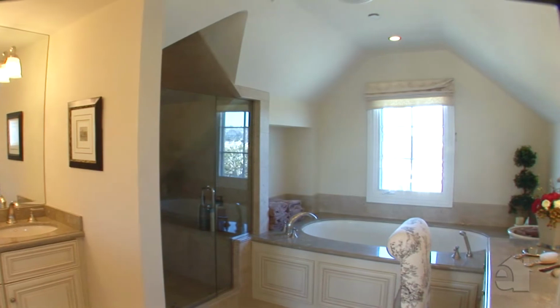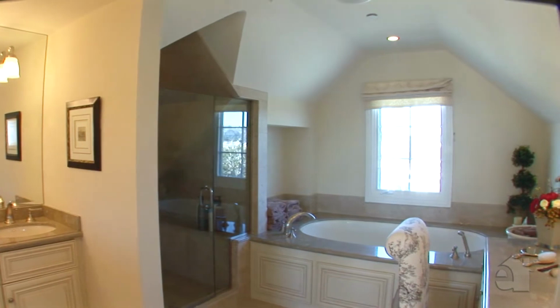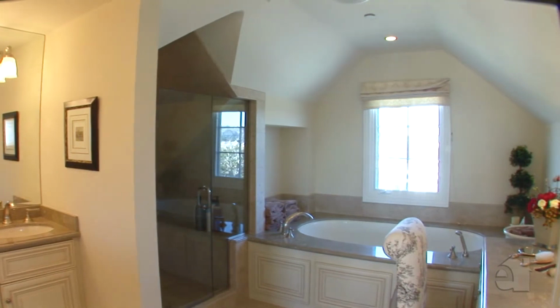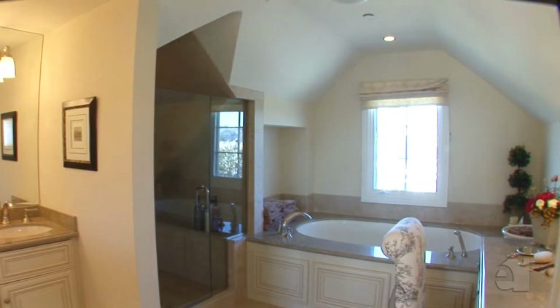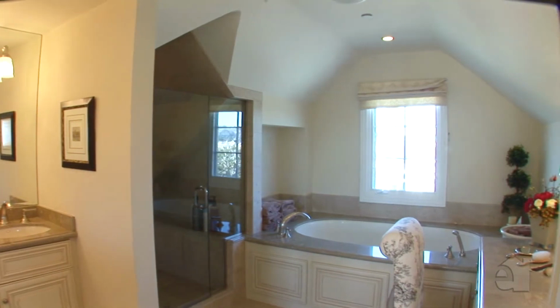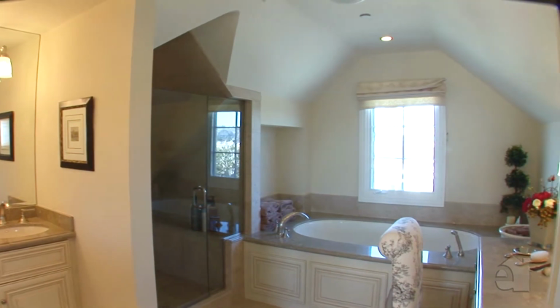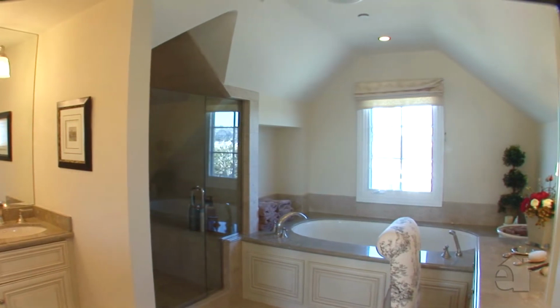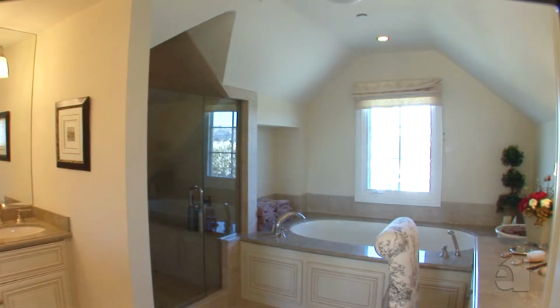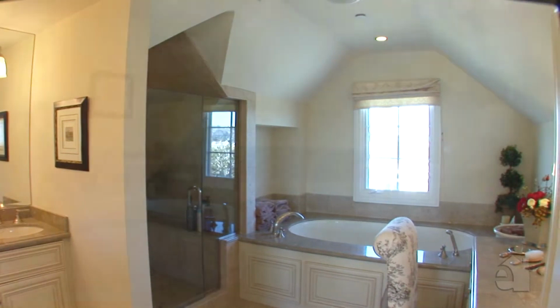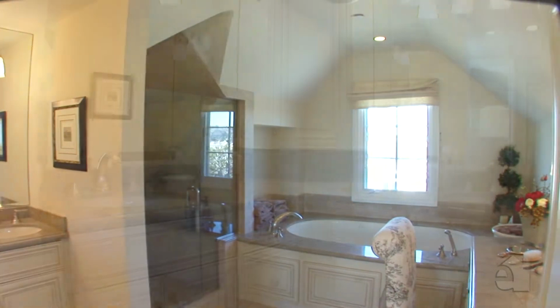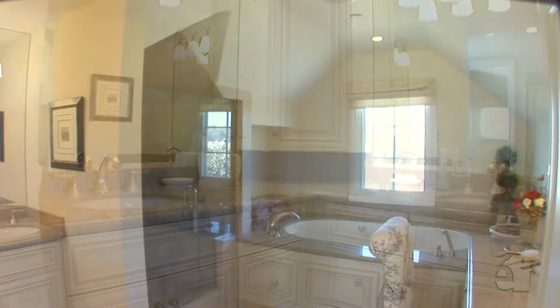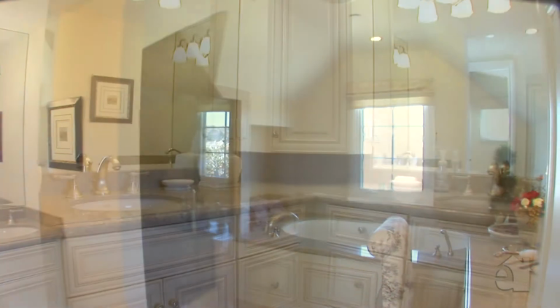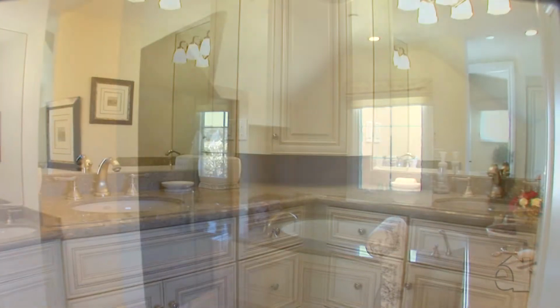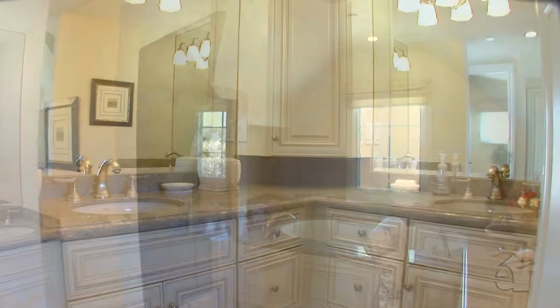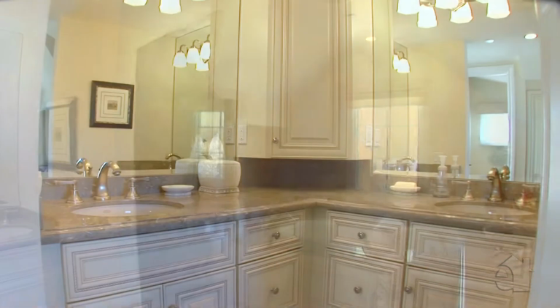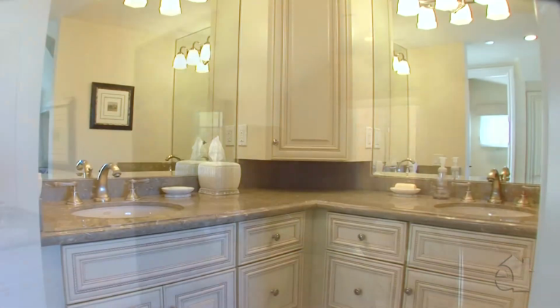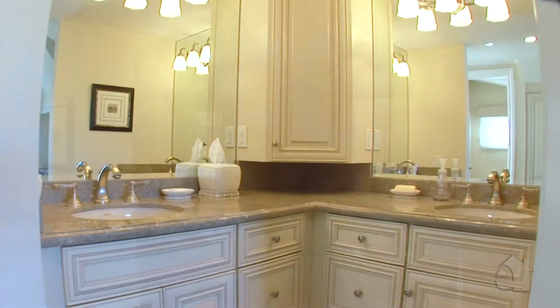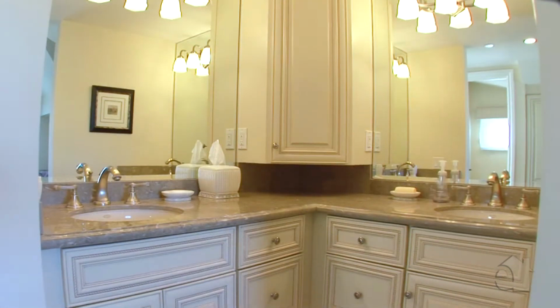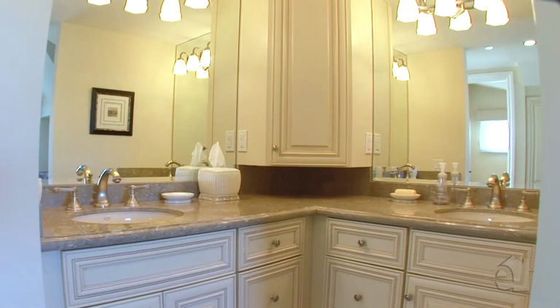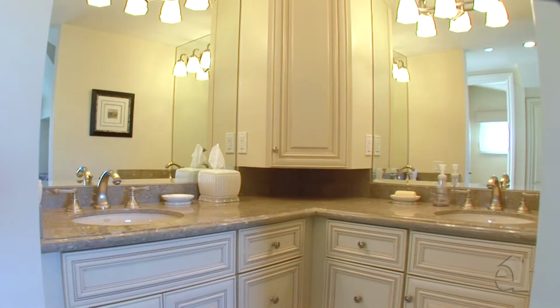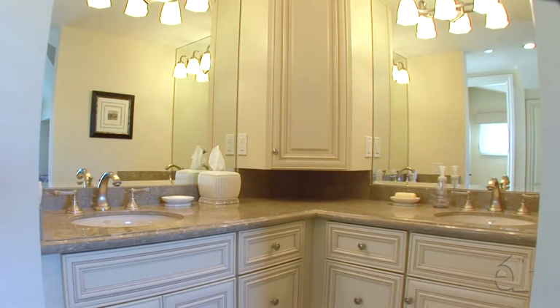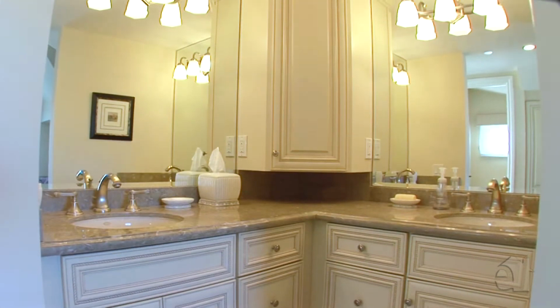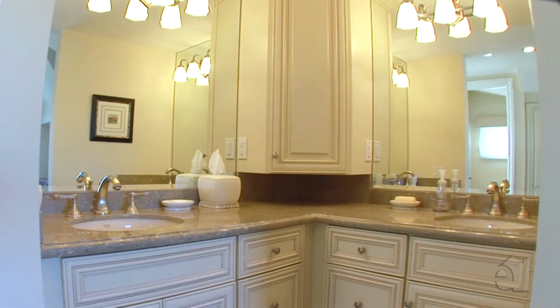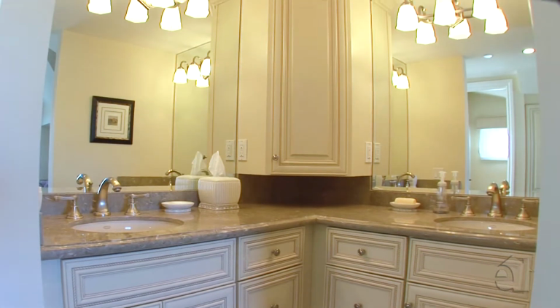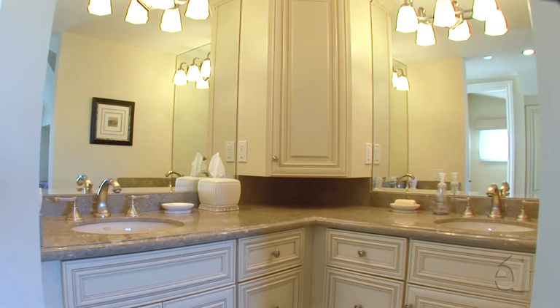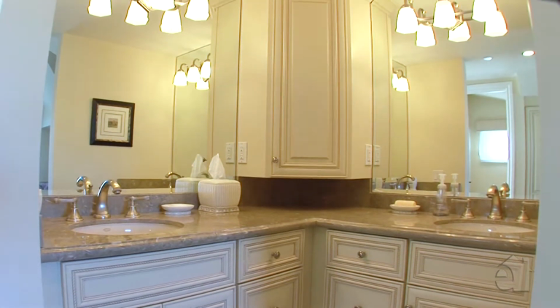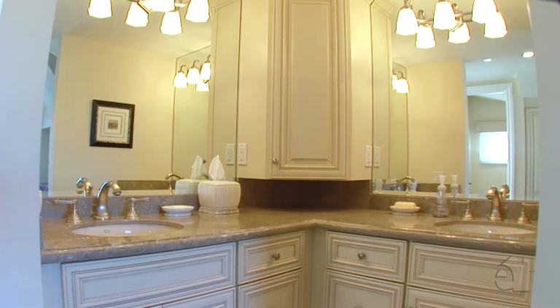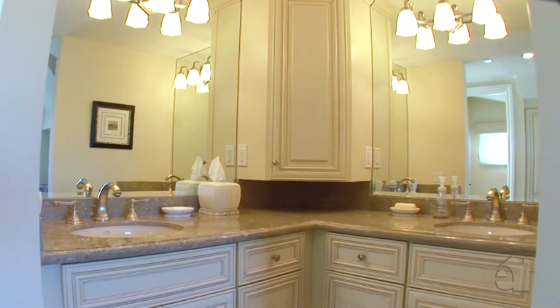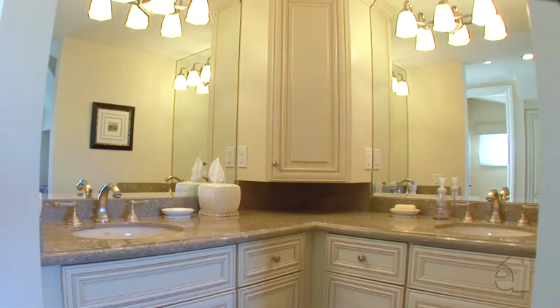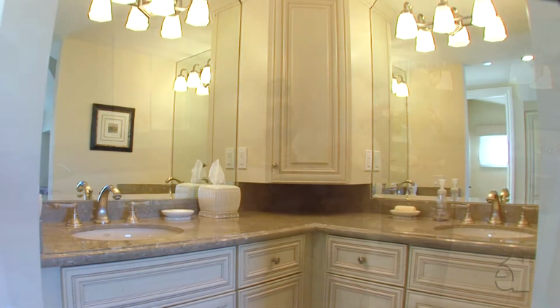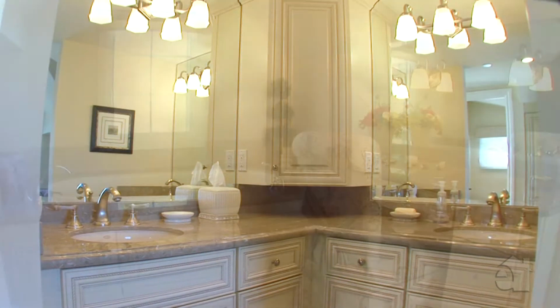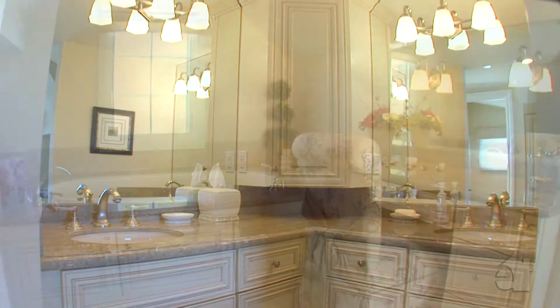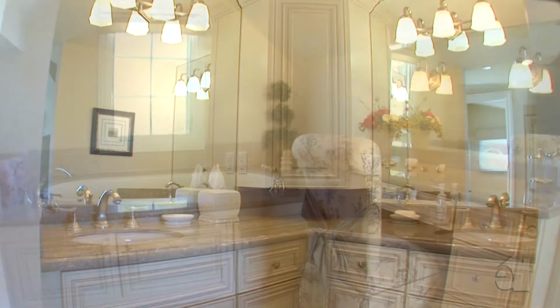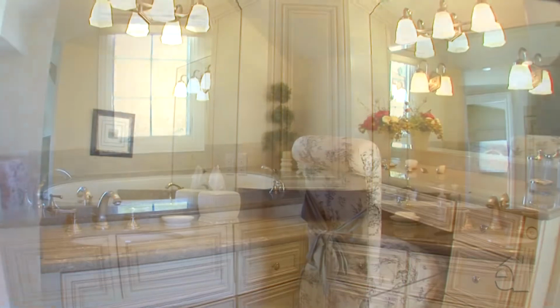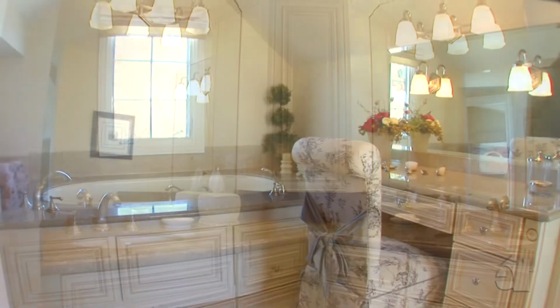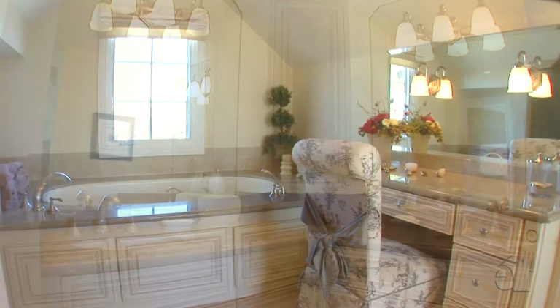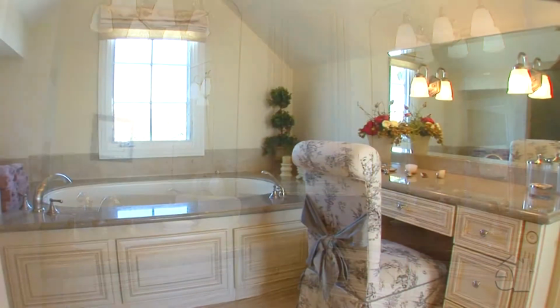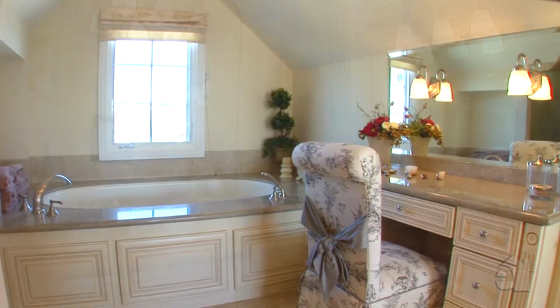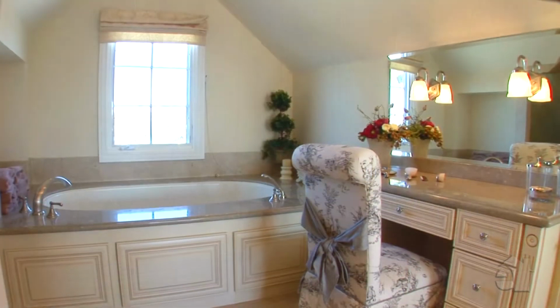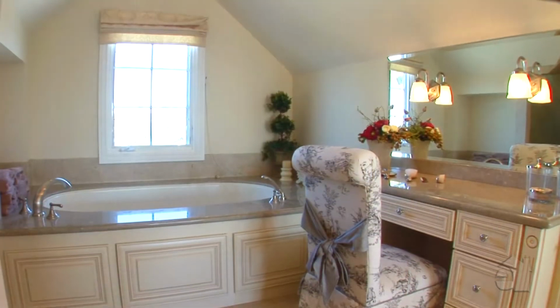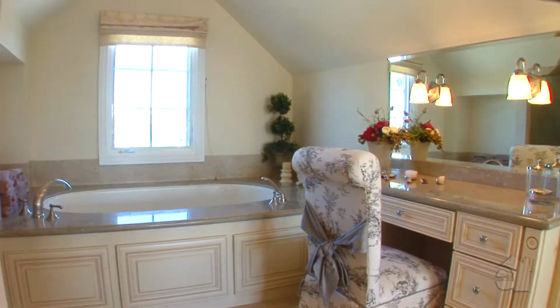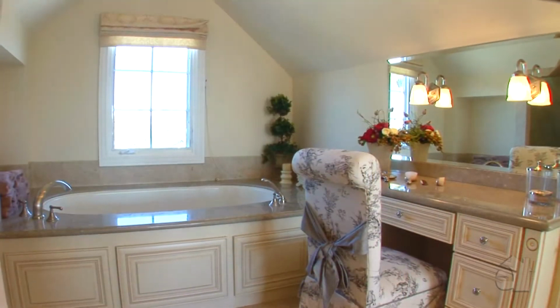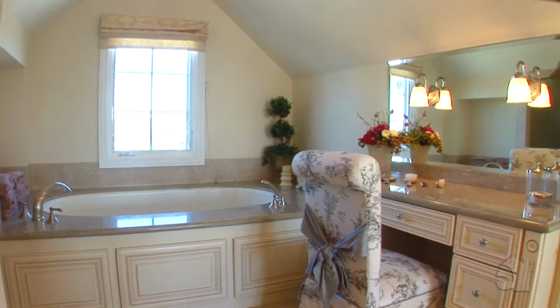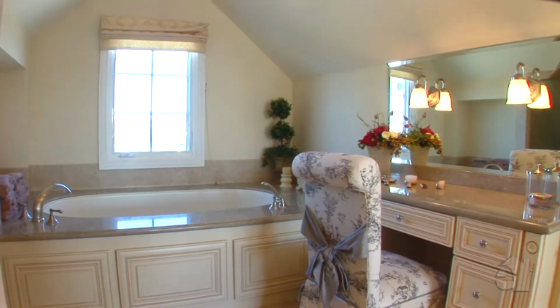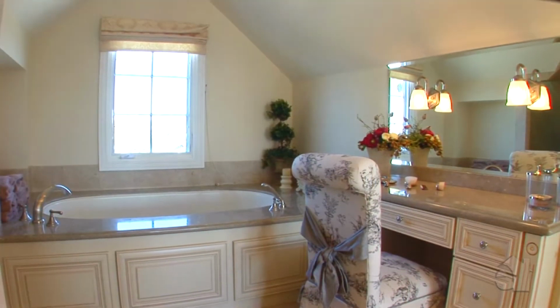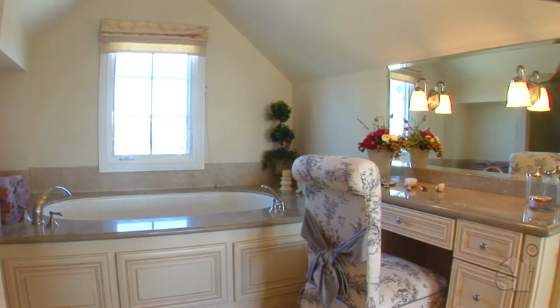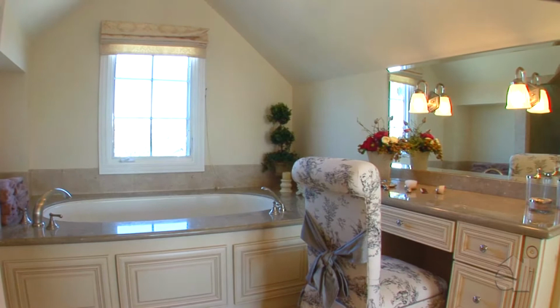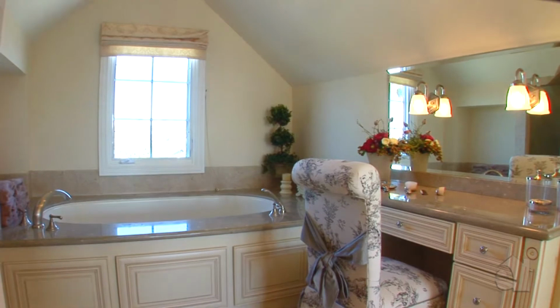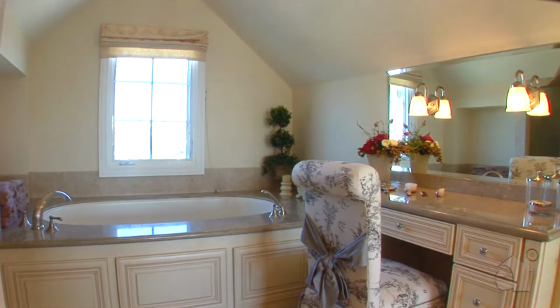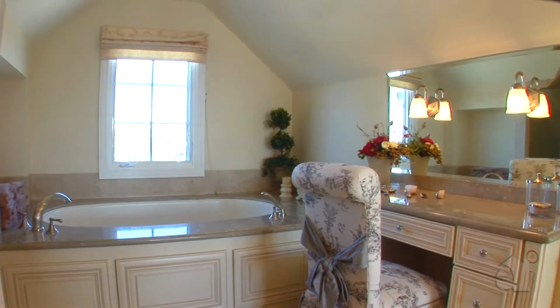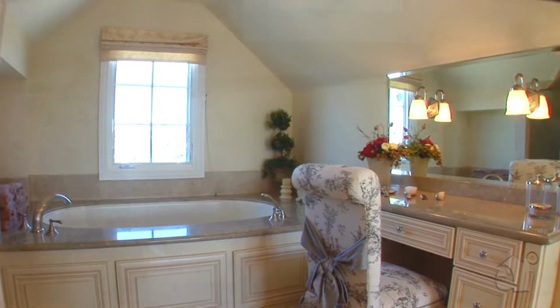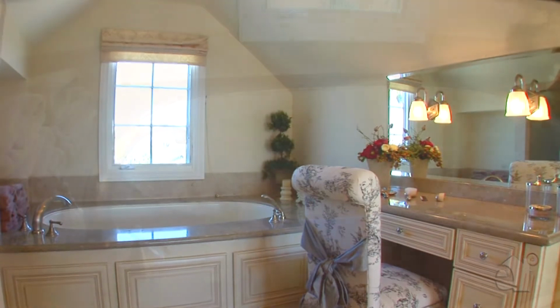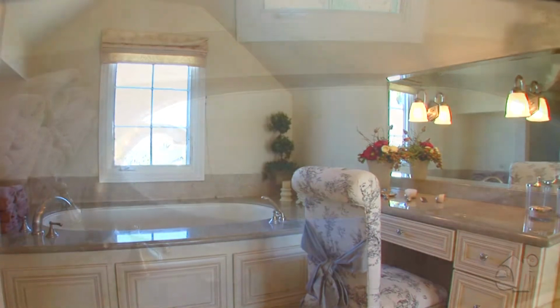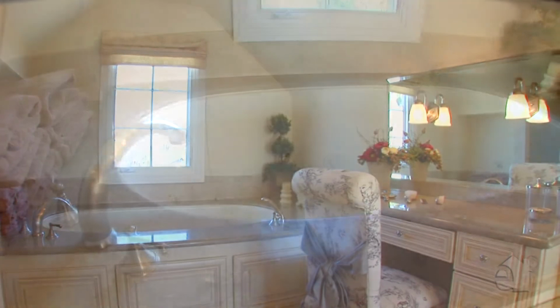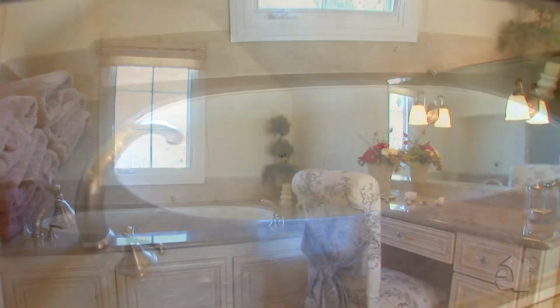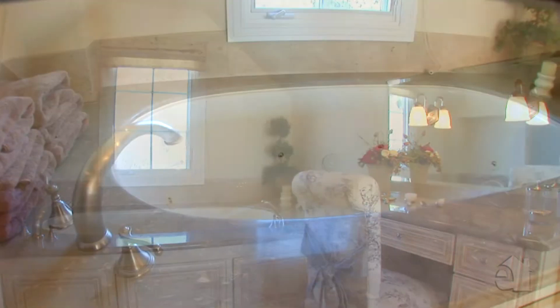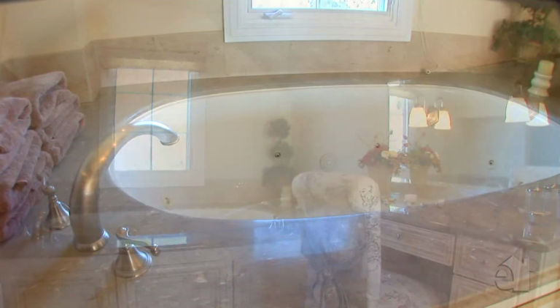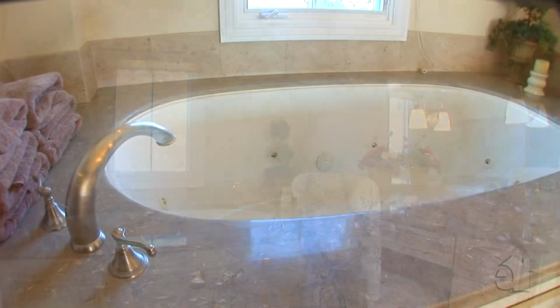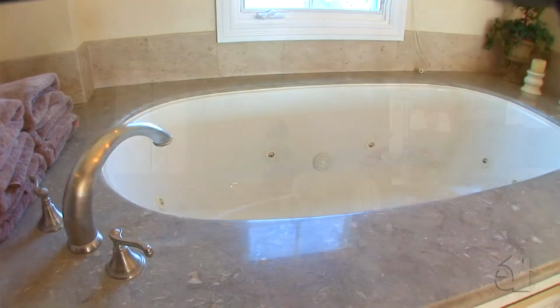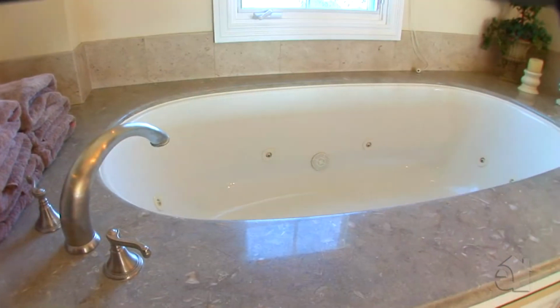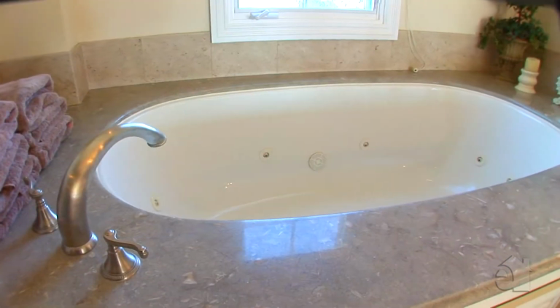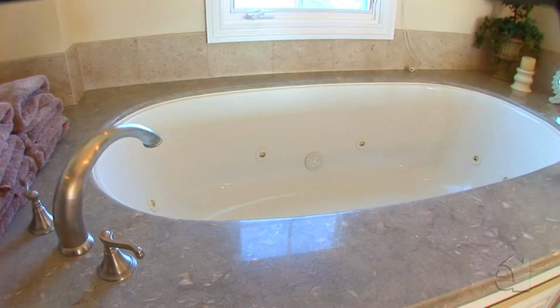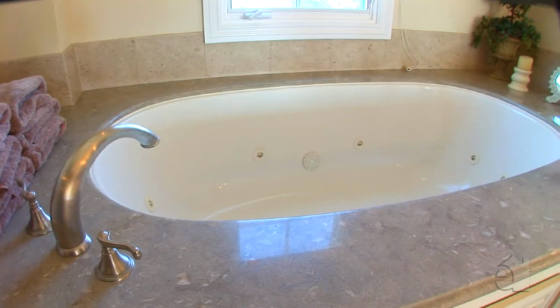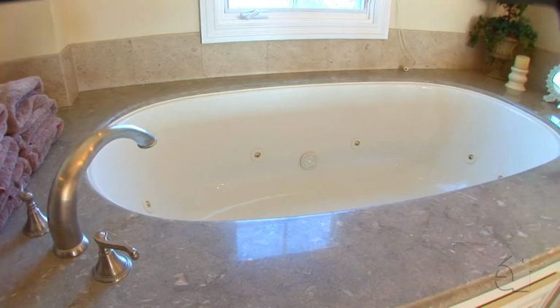An incredible master bath features fabulous marble countertops, dual sinks, and an inviting jacuzzi tub.